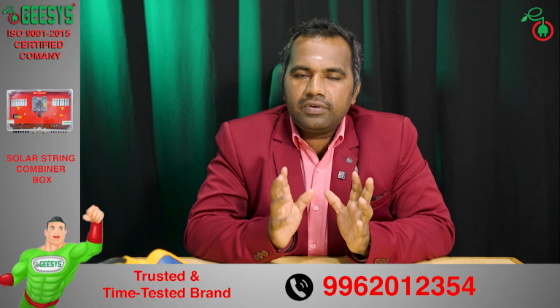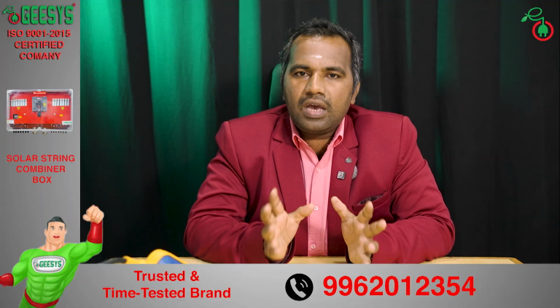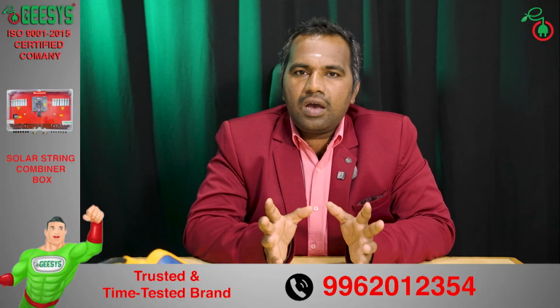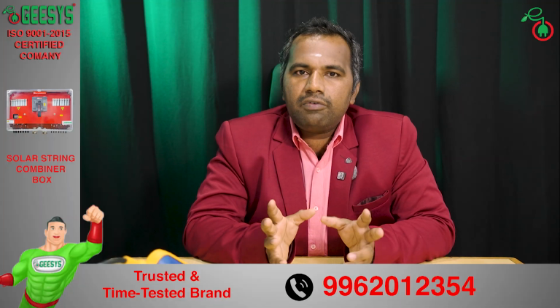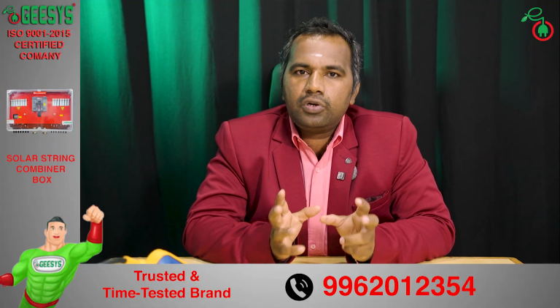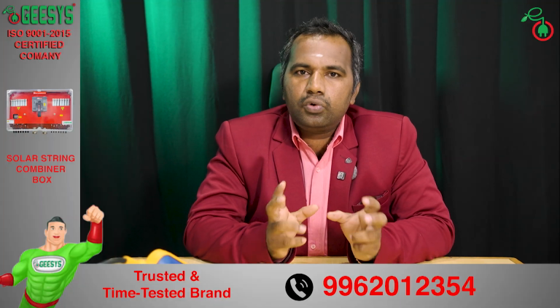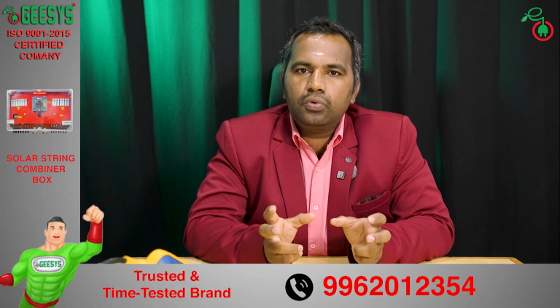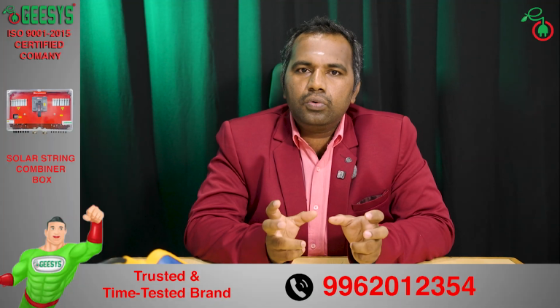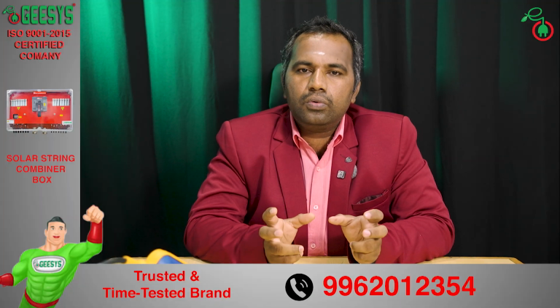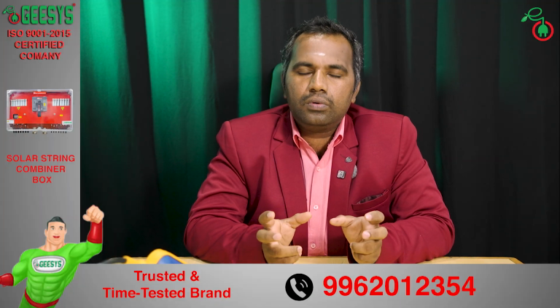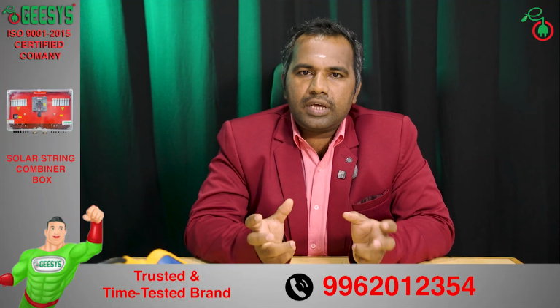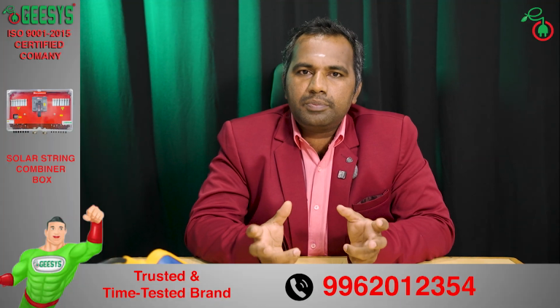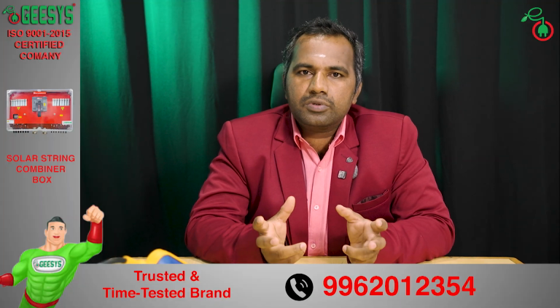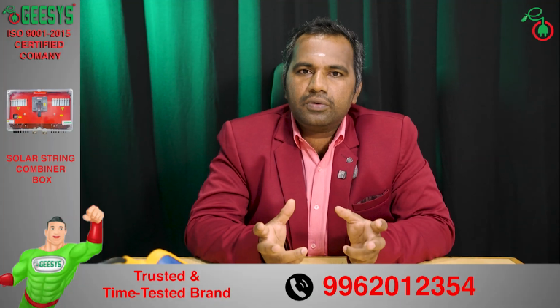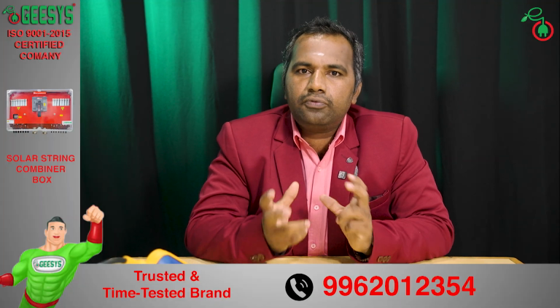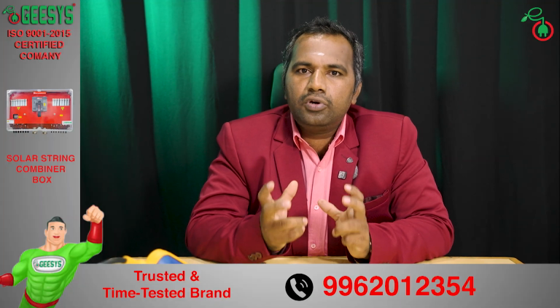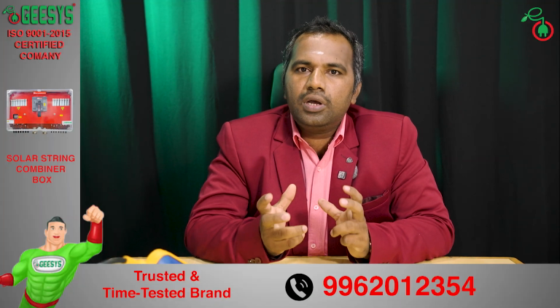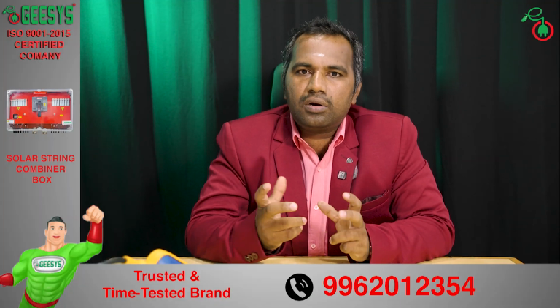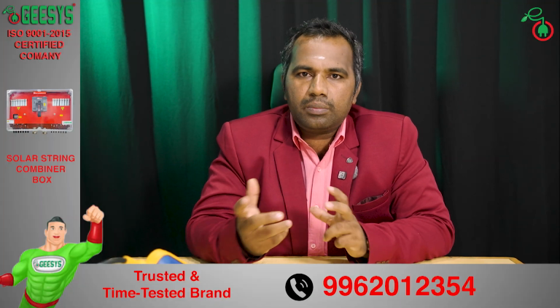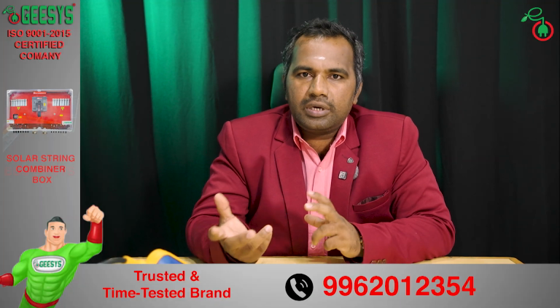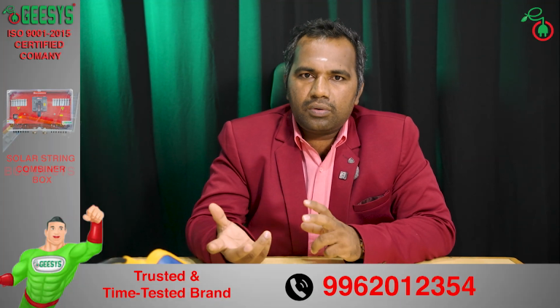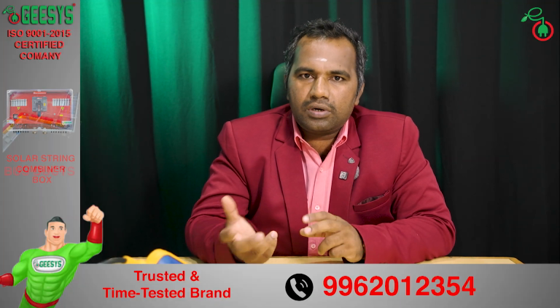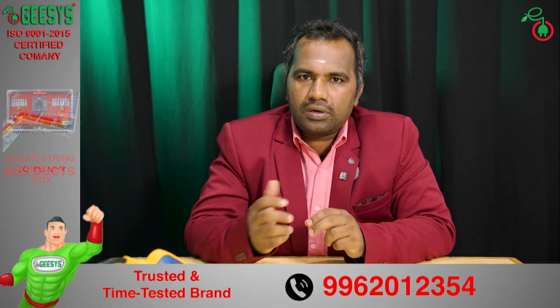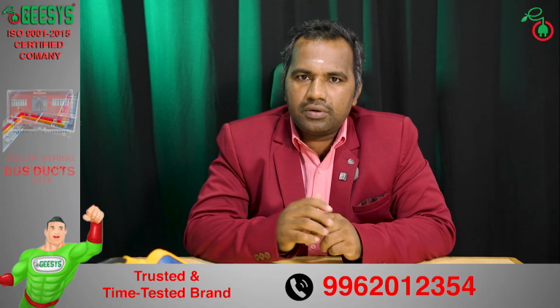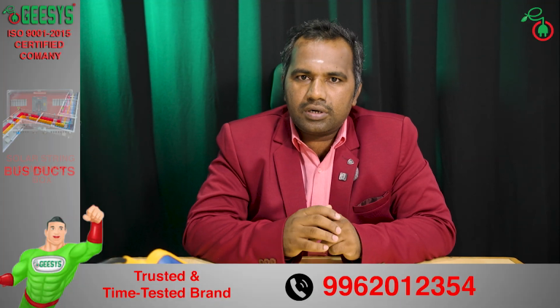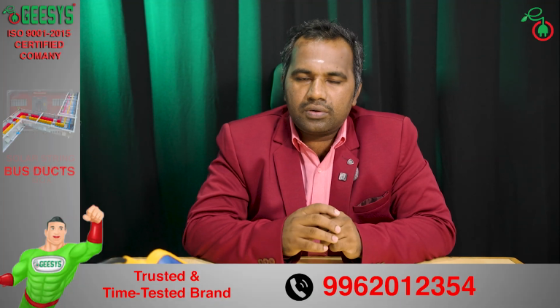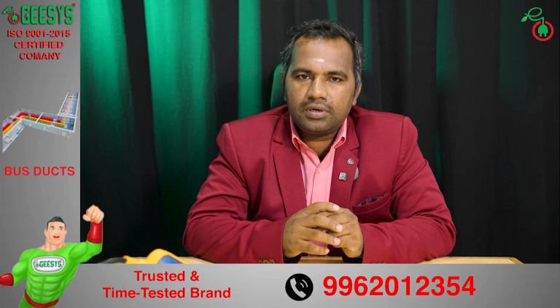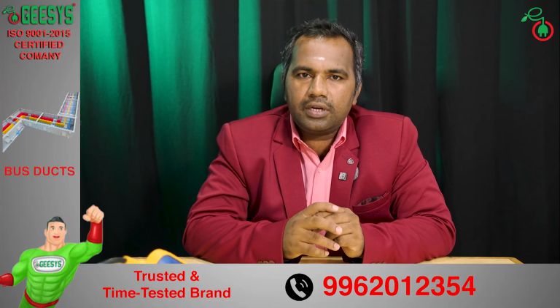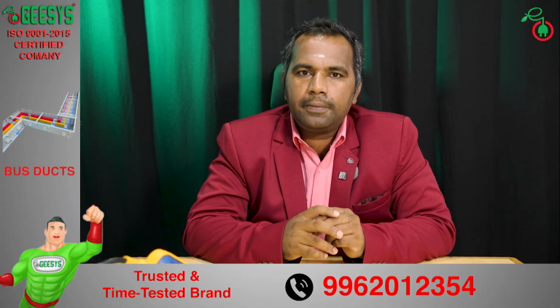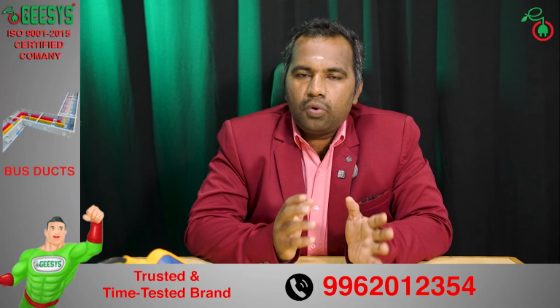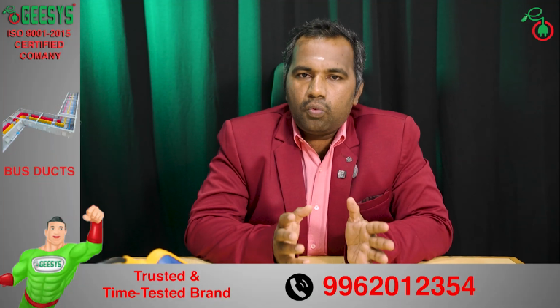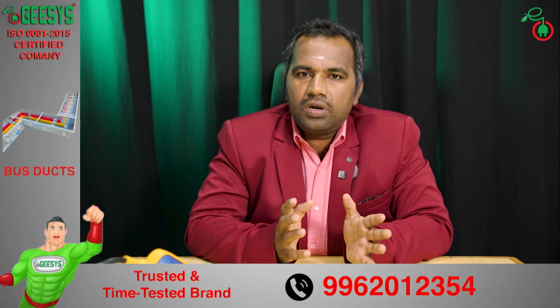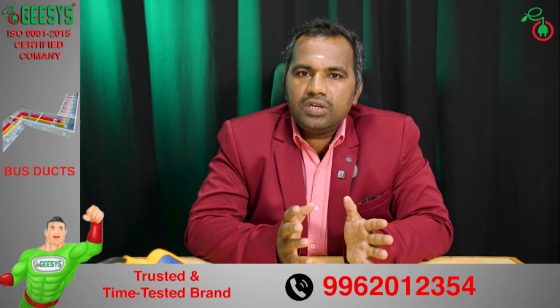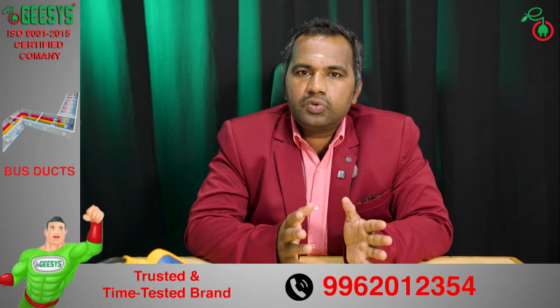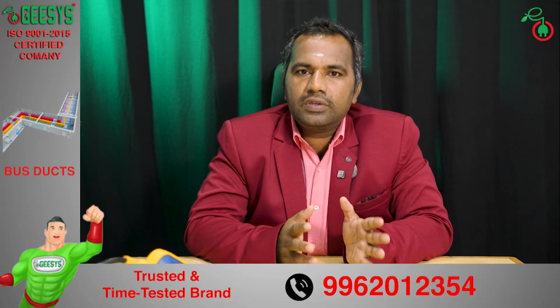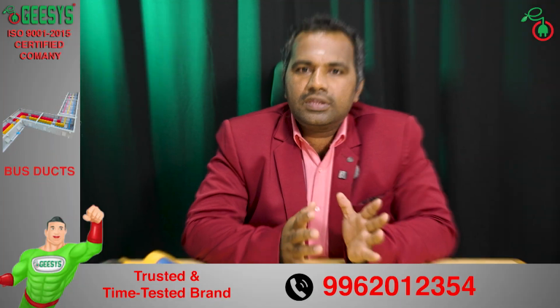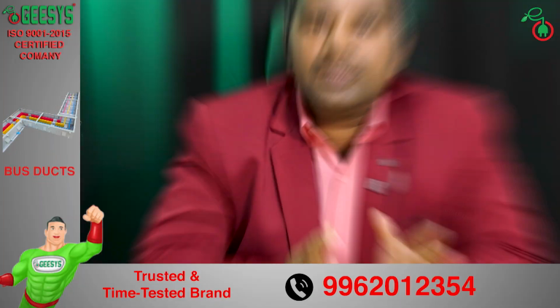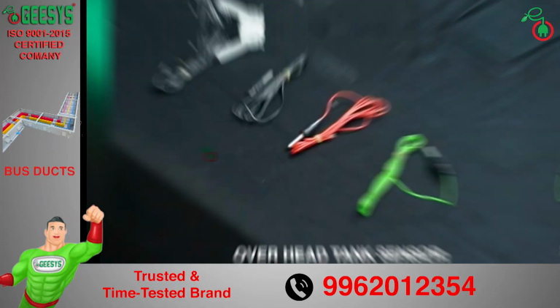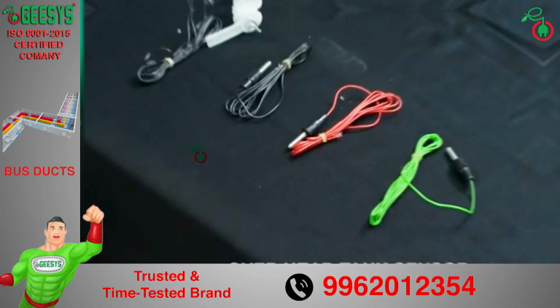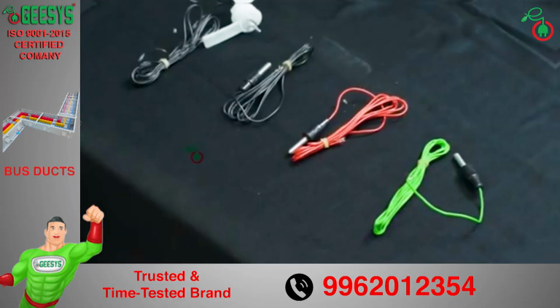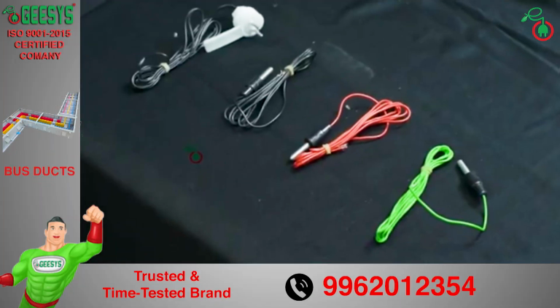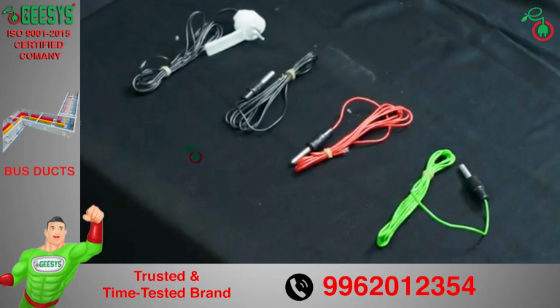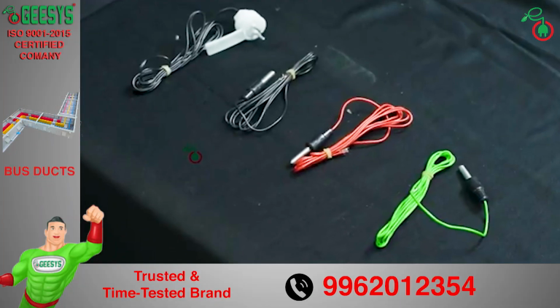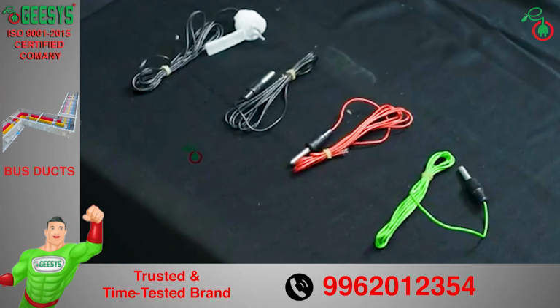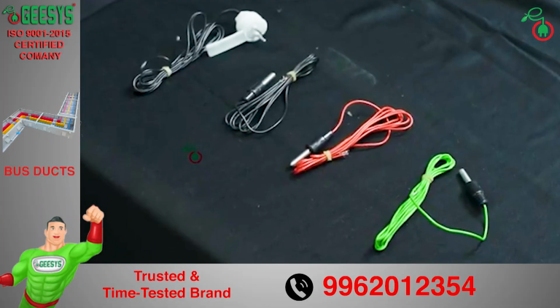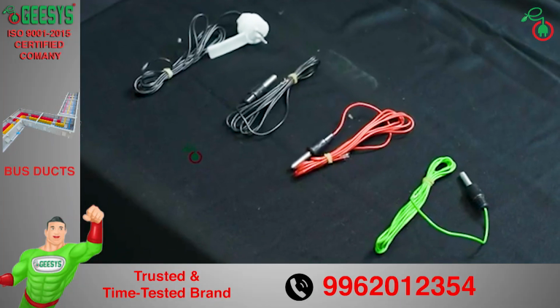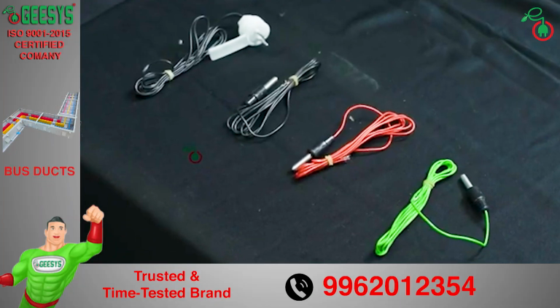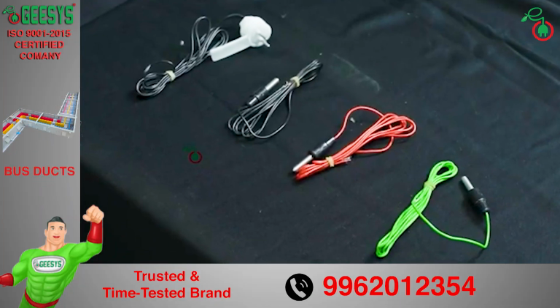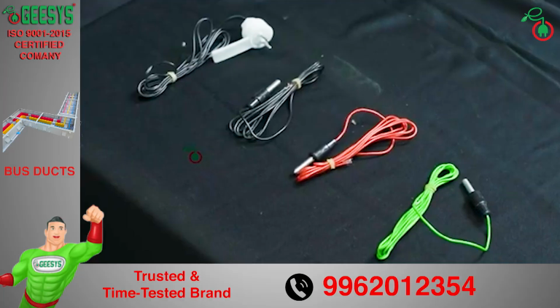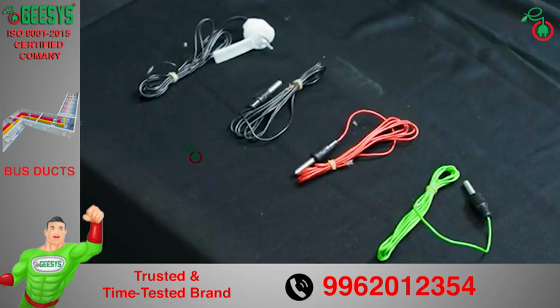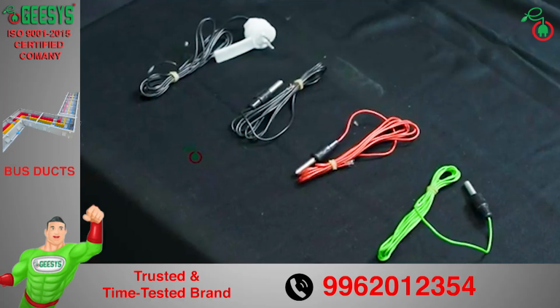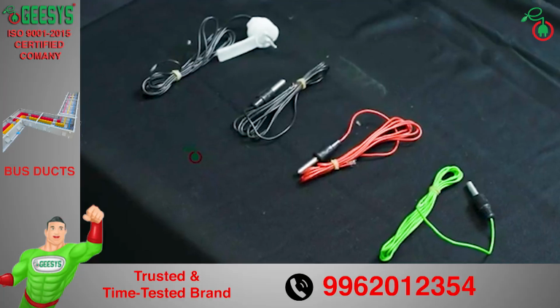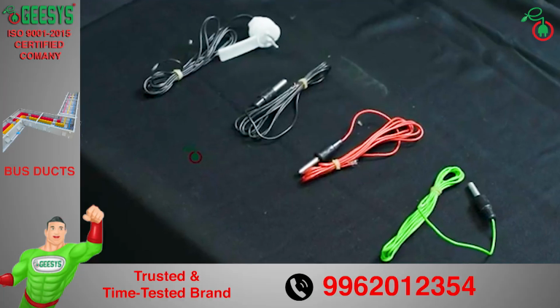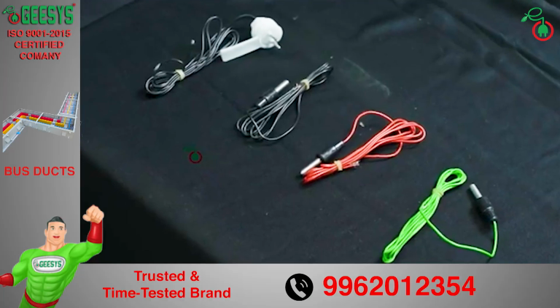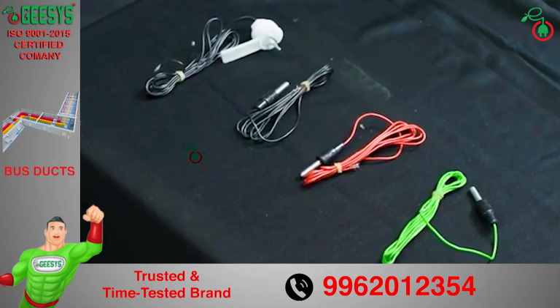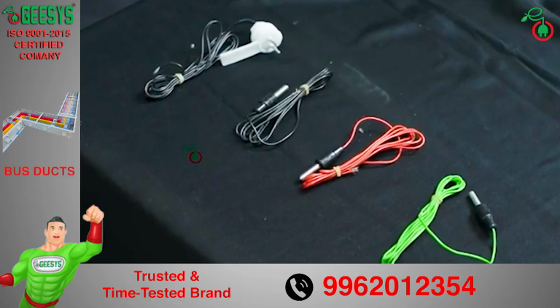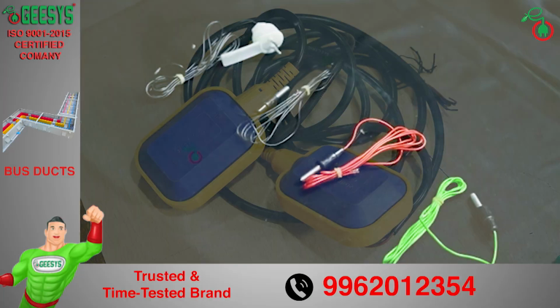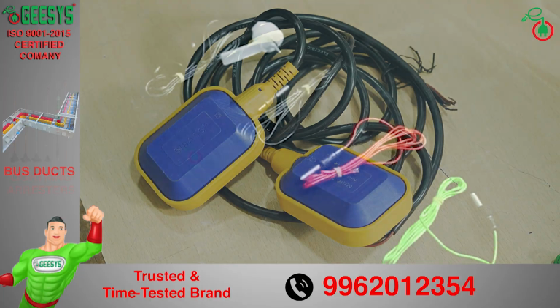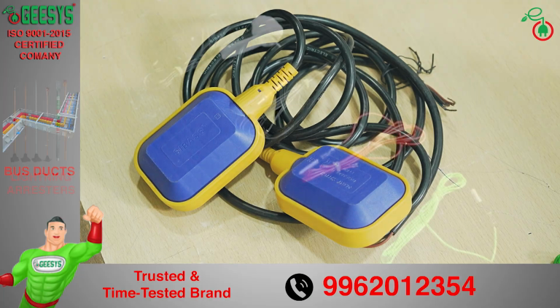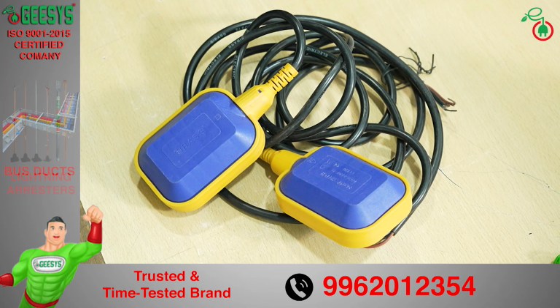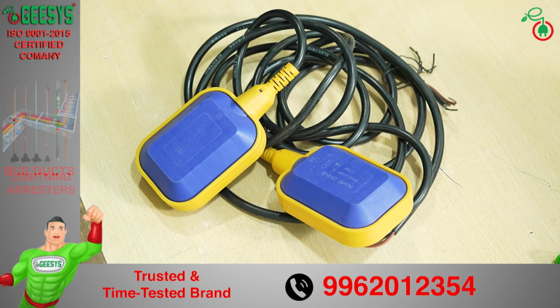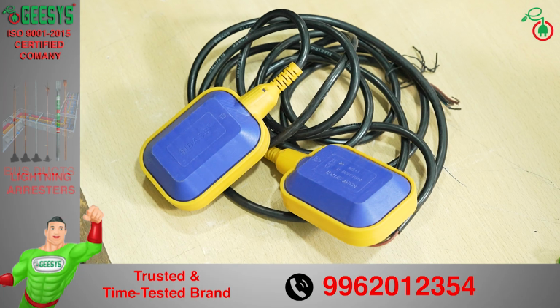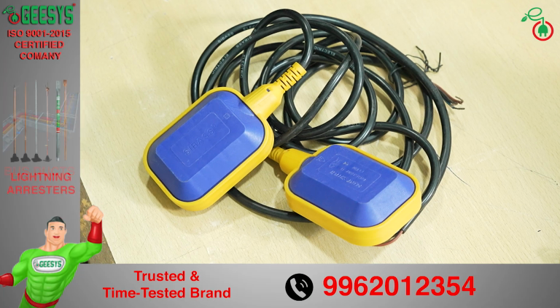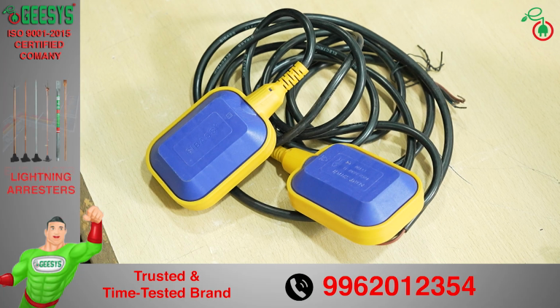We have two types of fully automatic water level controller. One is with the true sensor, and the other is with the float sensors.